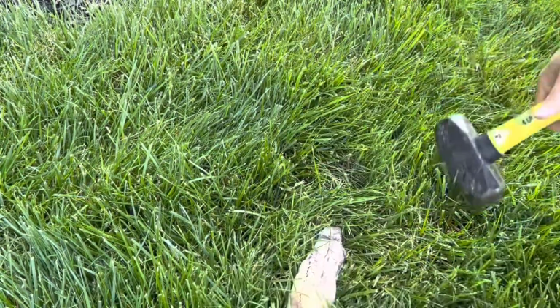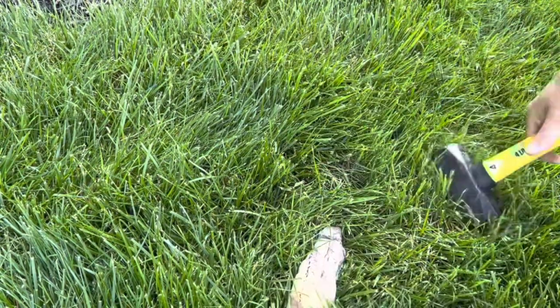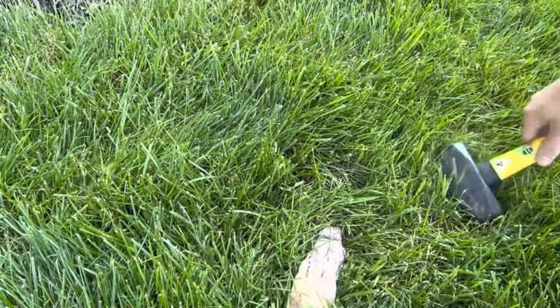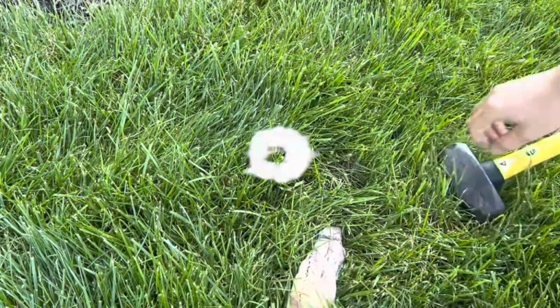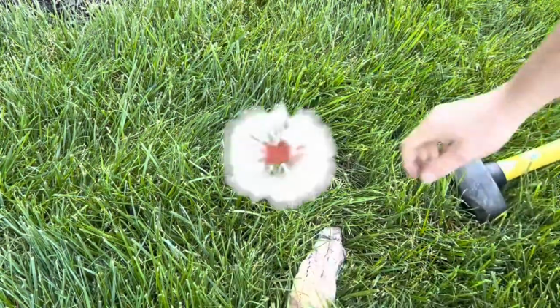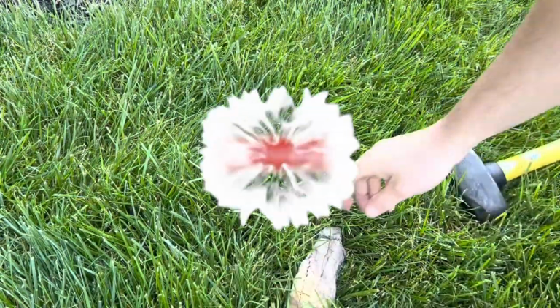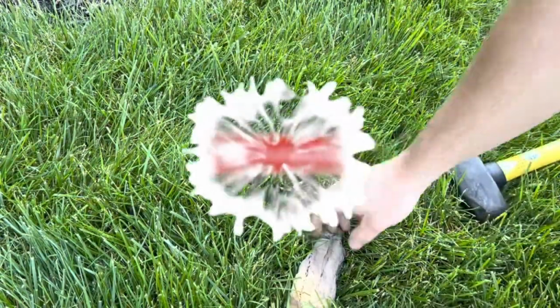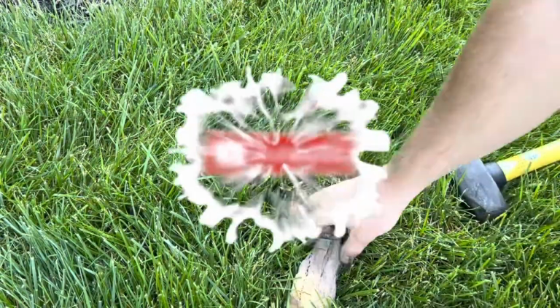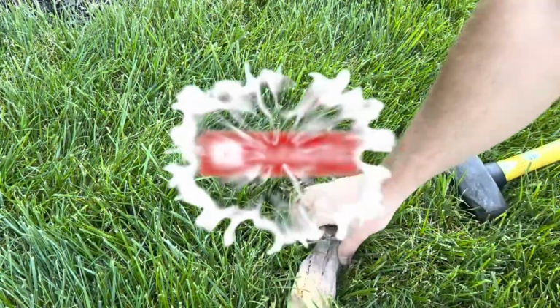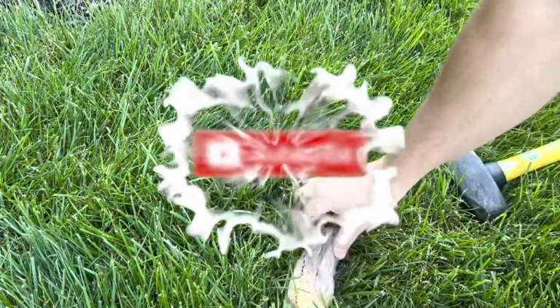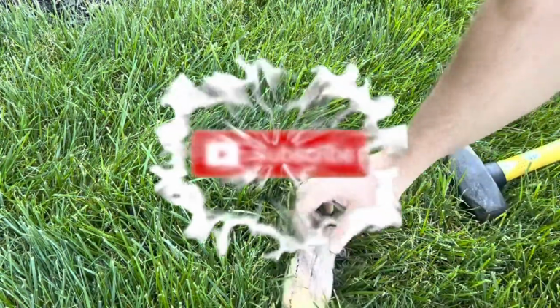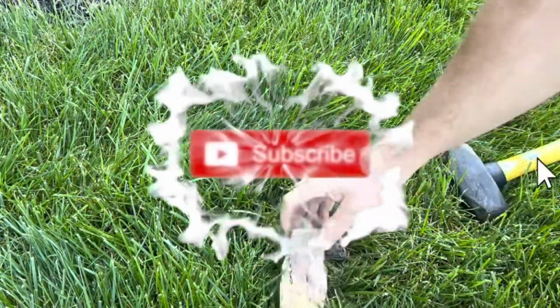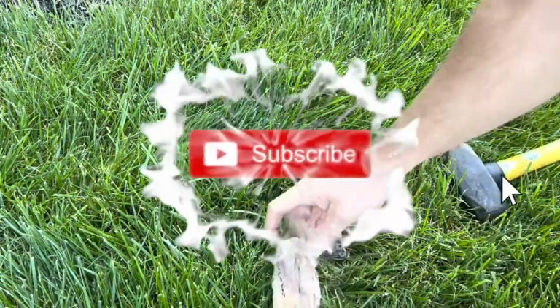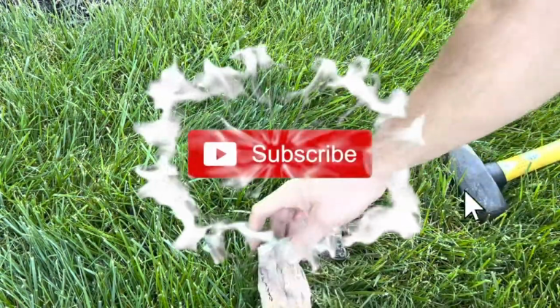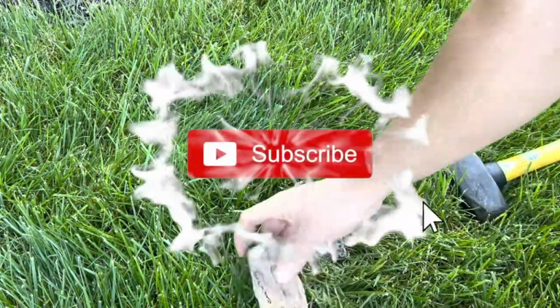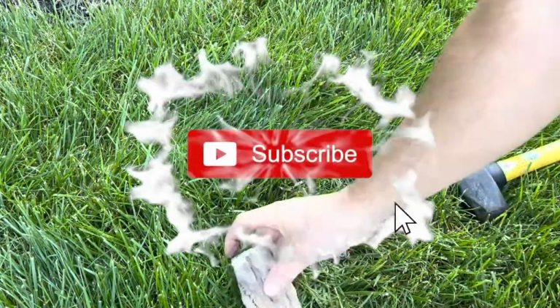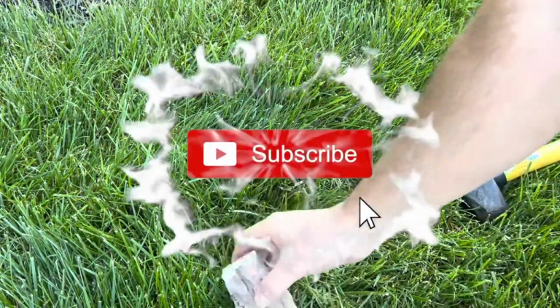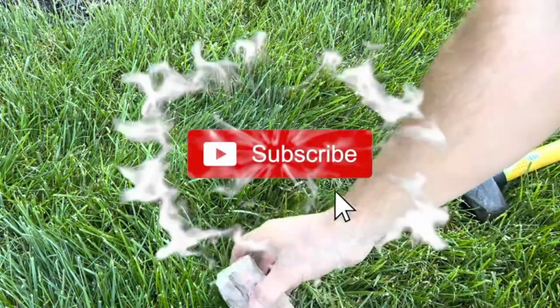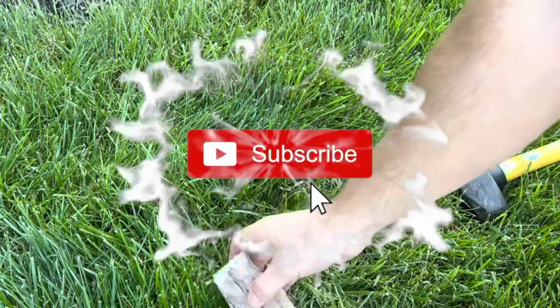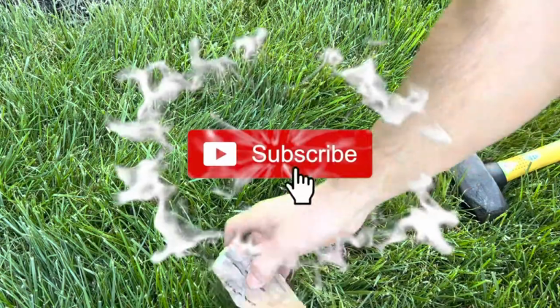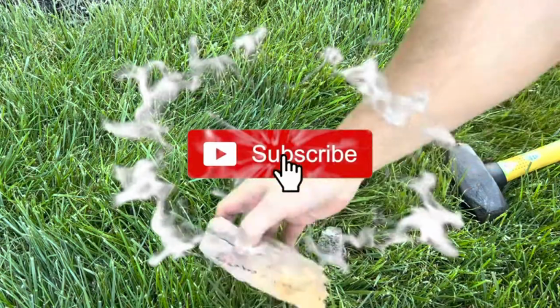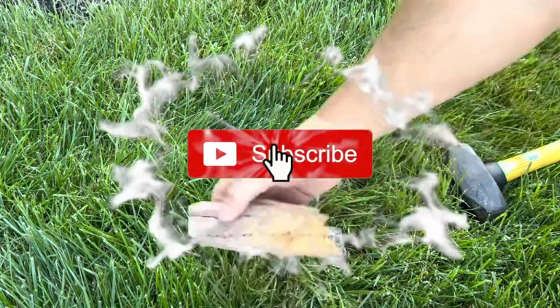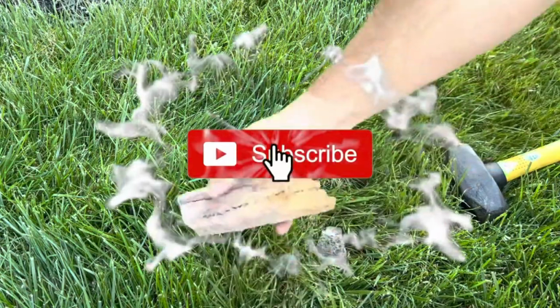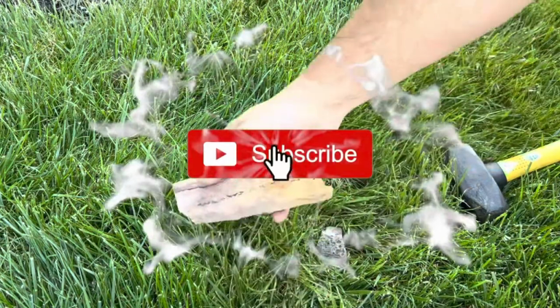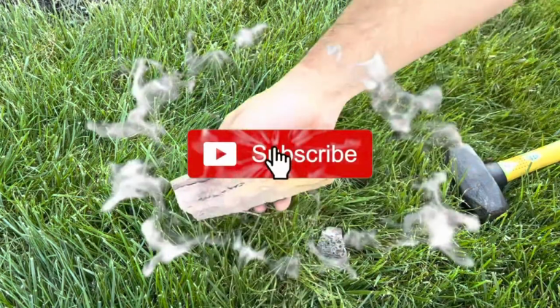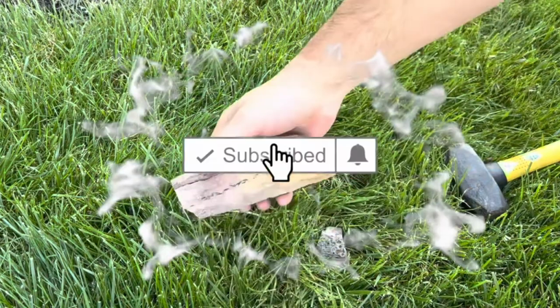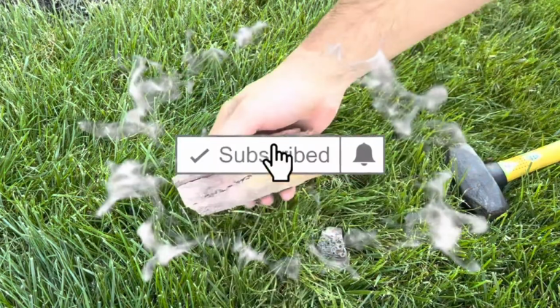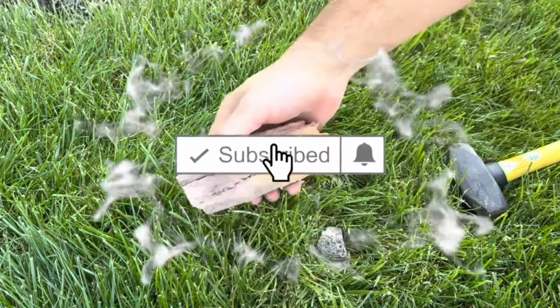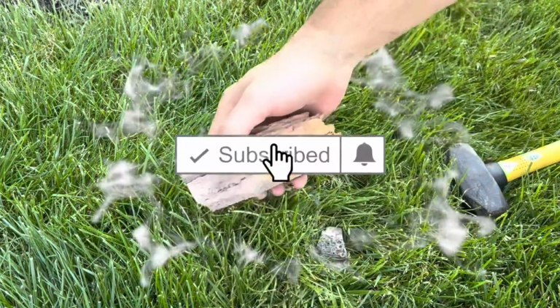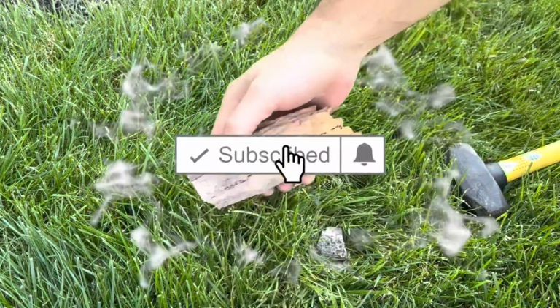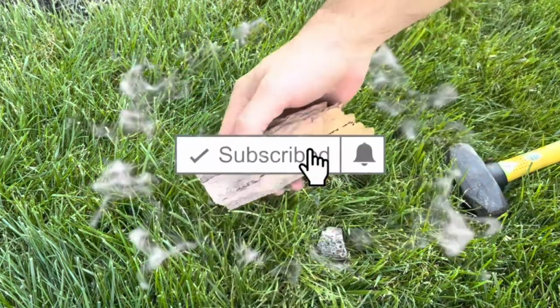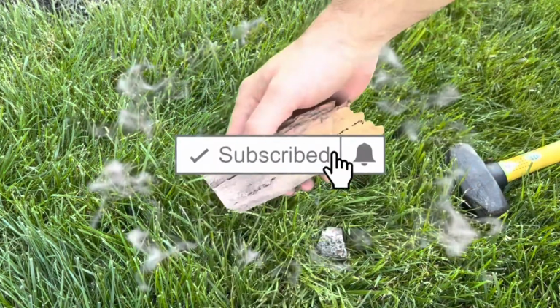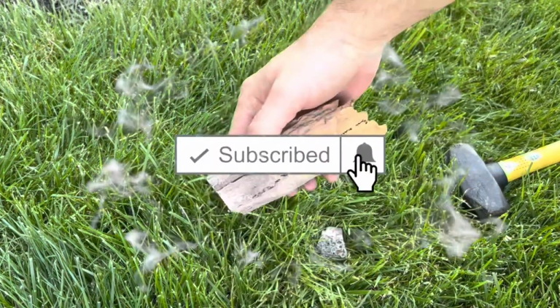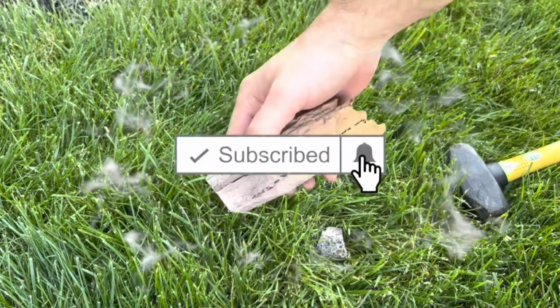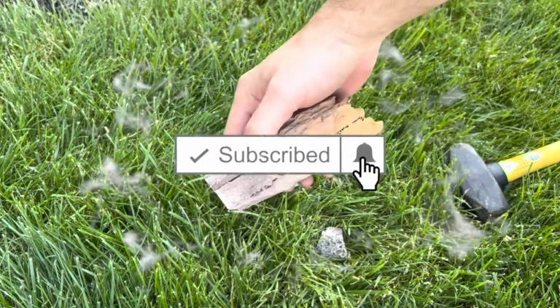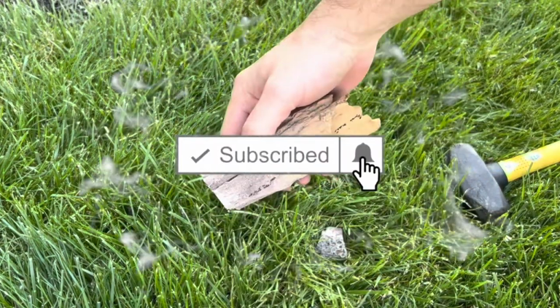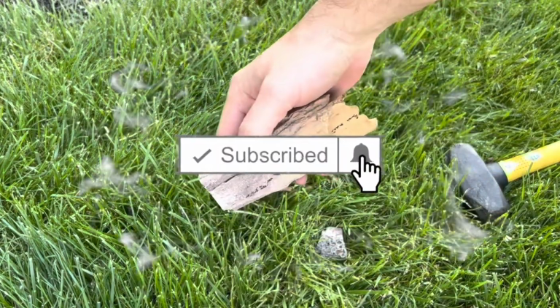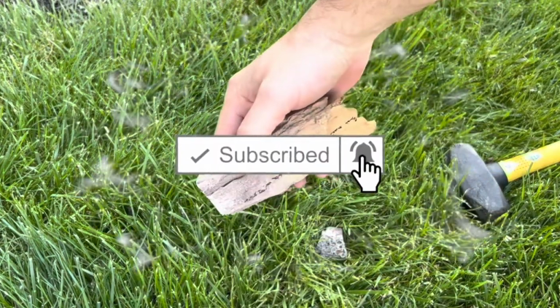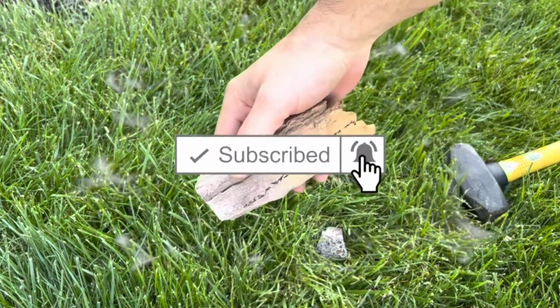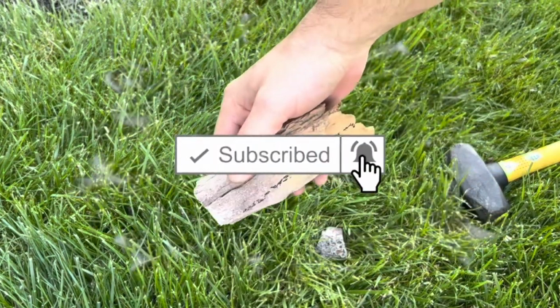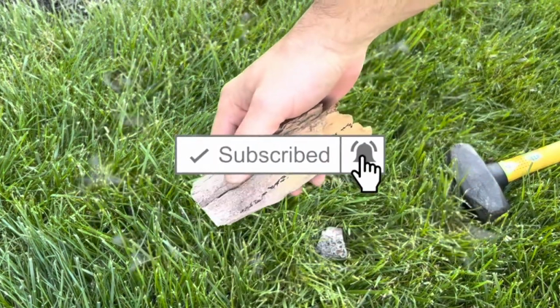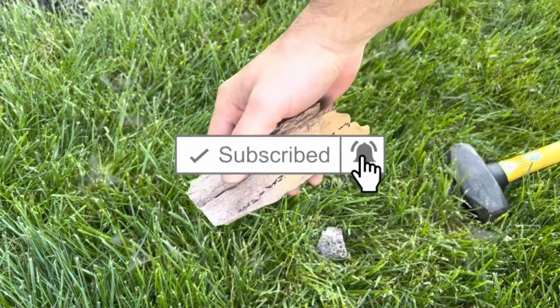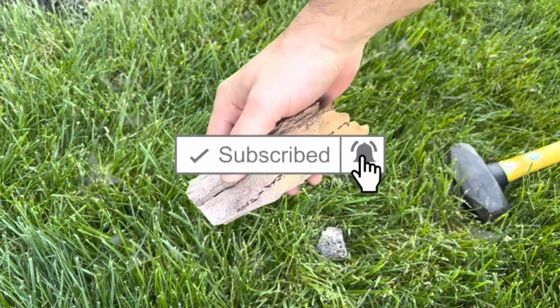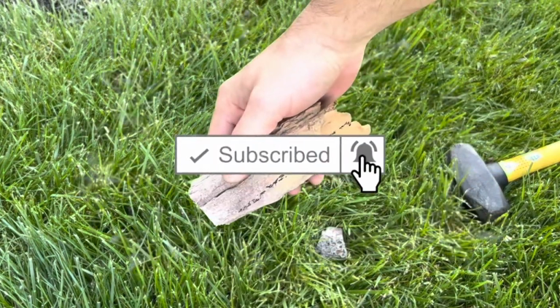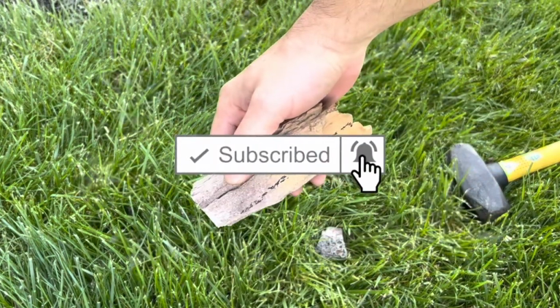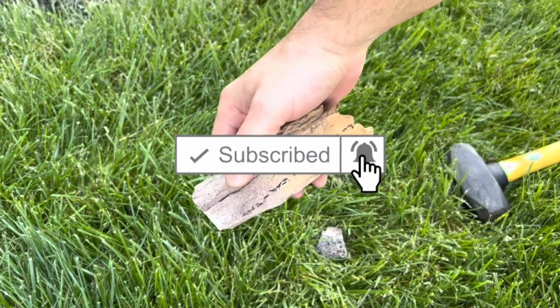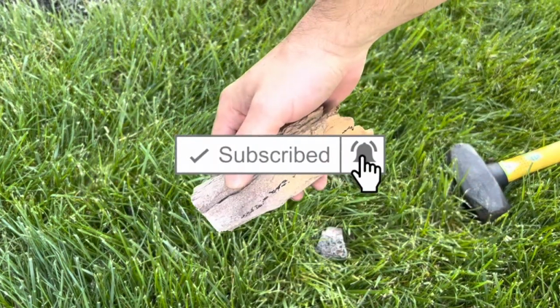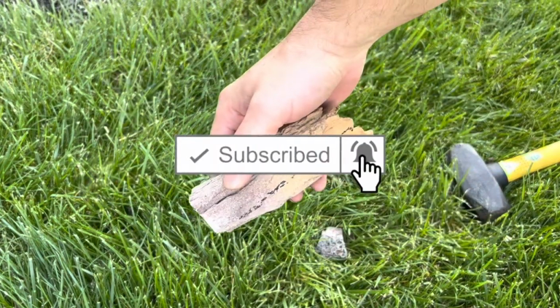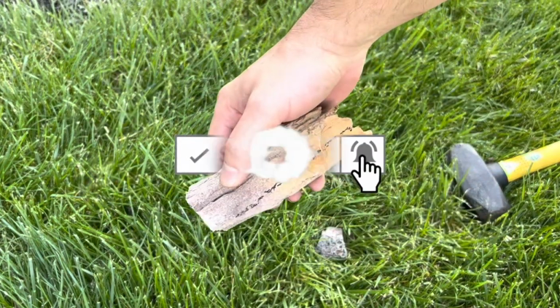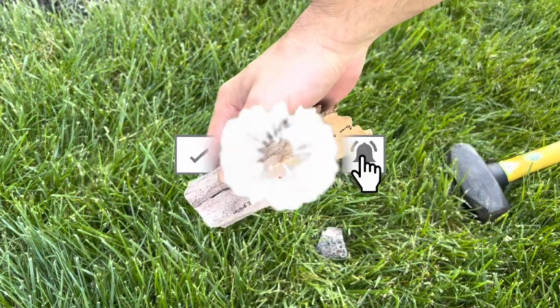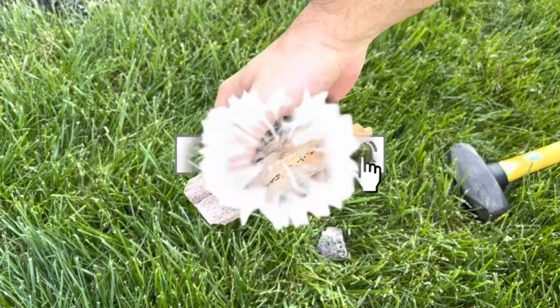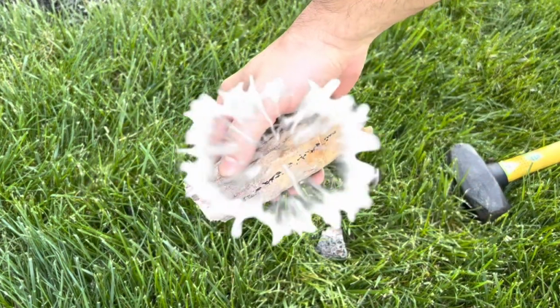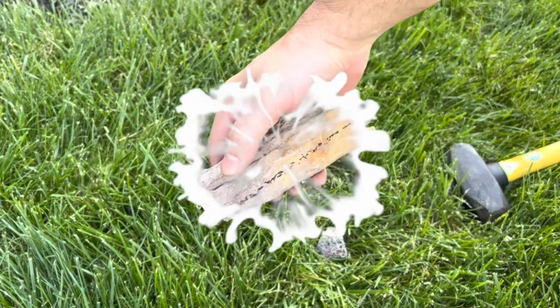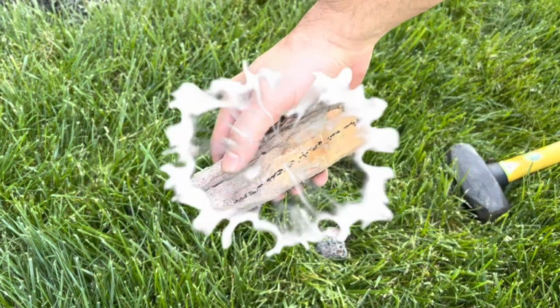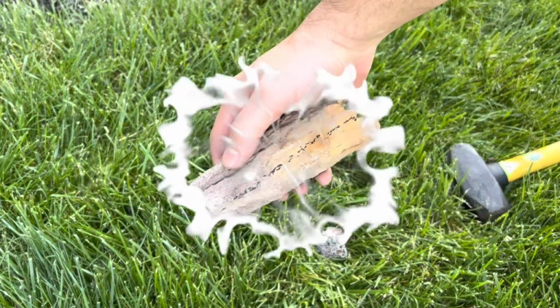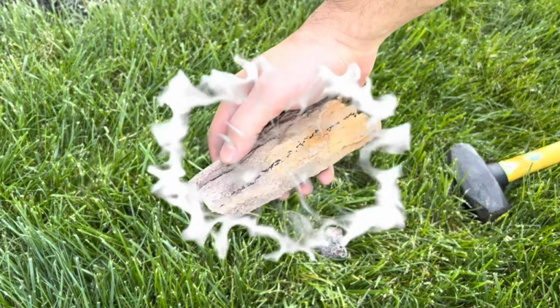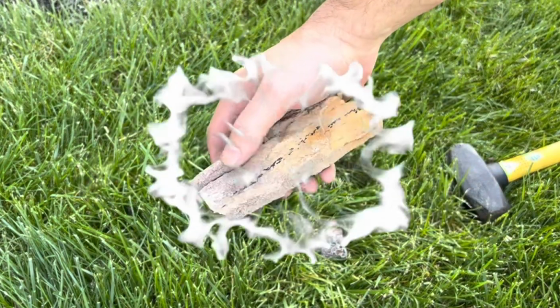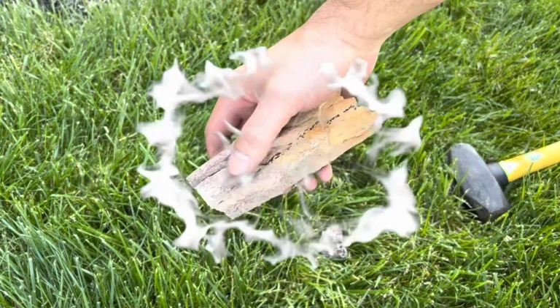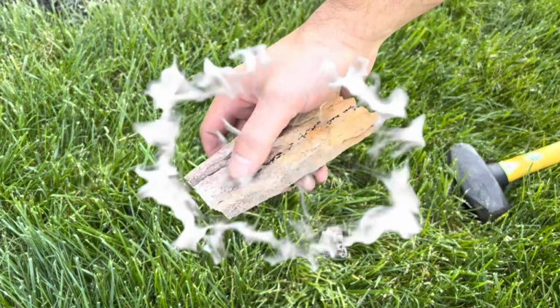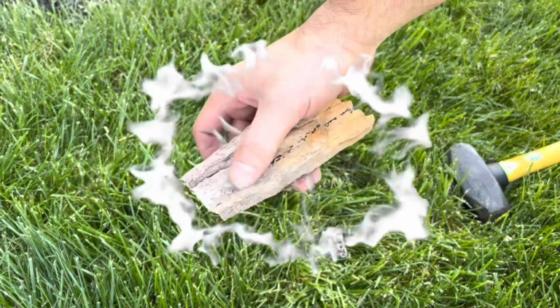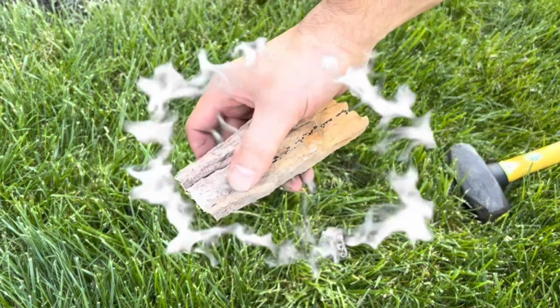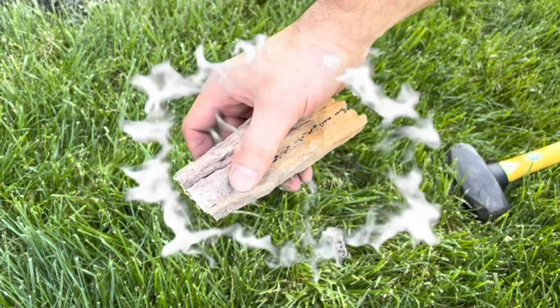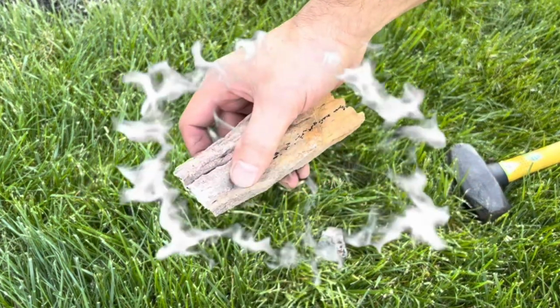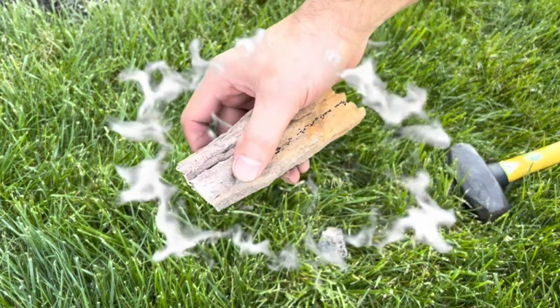If you're new here, please make sure to hit that subscribe button and turn on those bell notifications so you don't miss any of these tutorials.